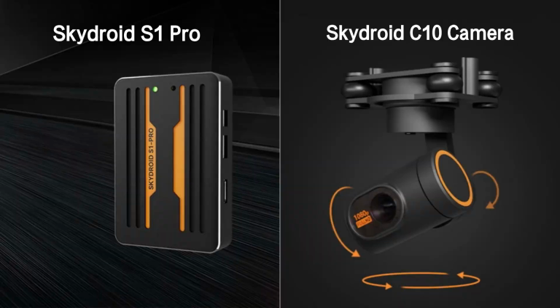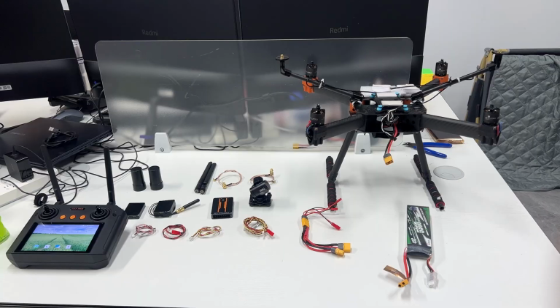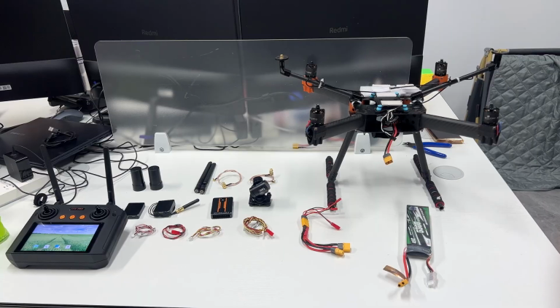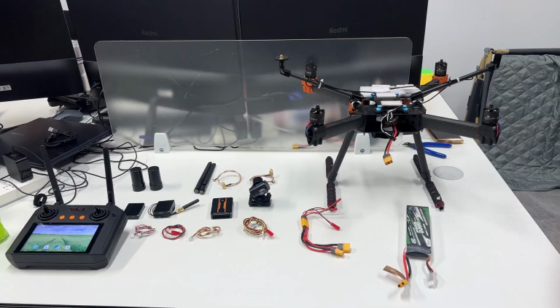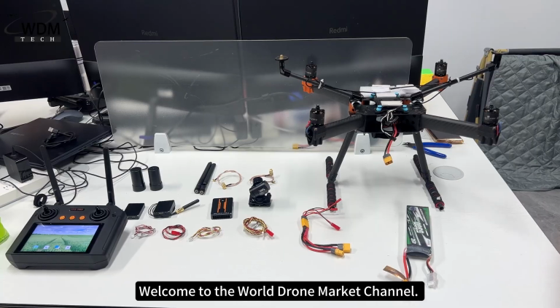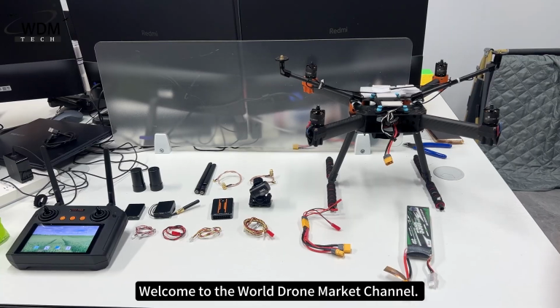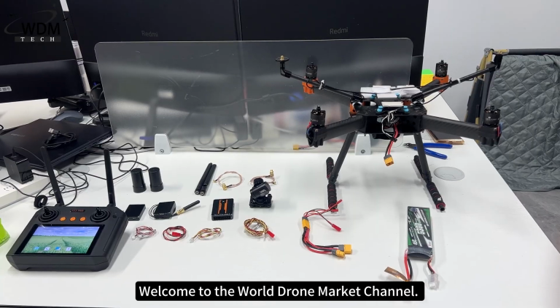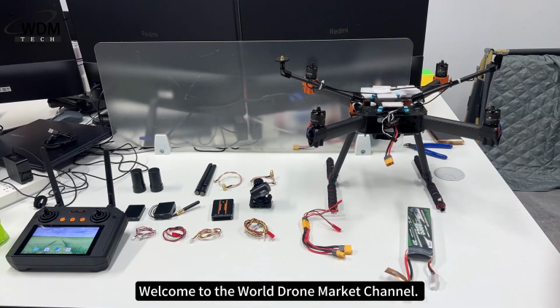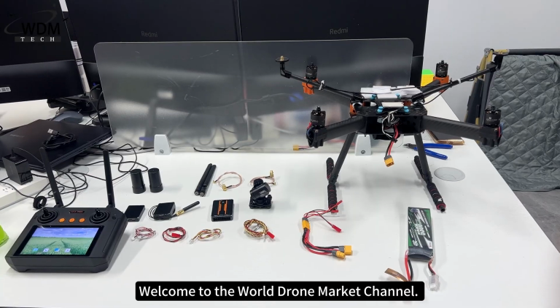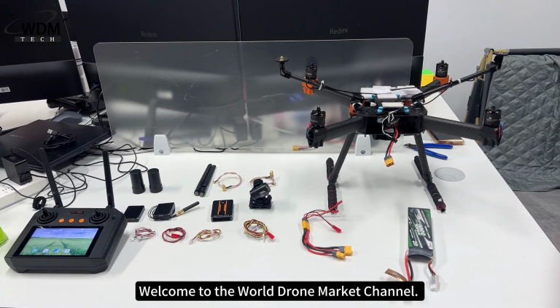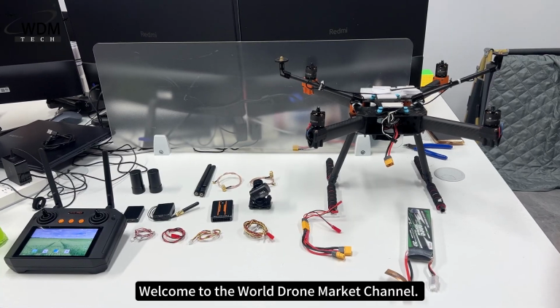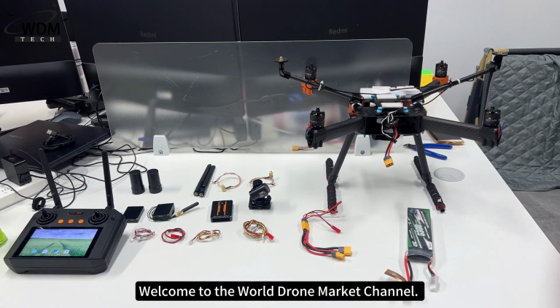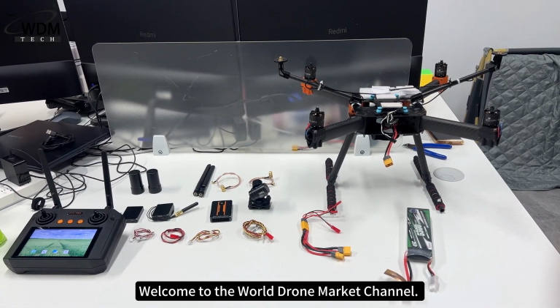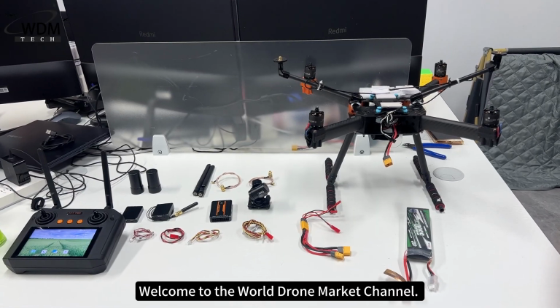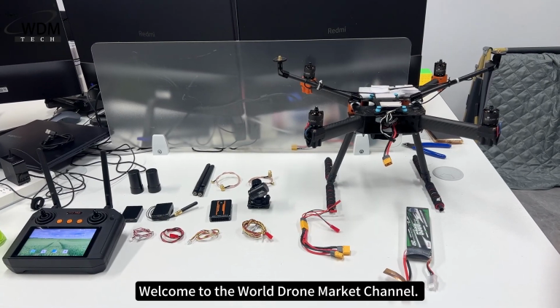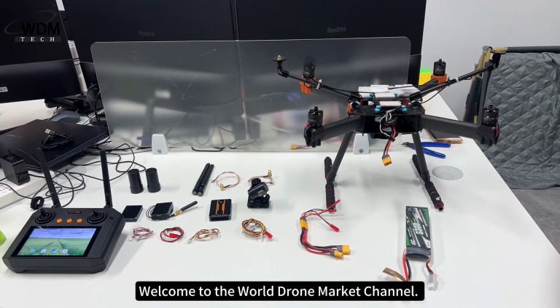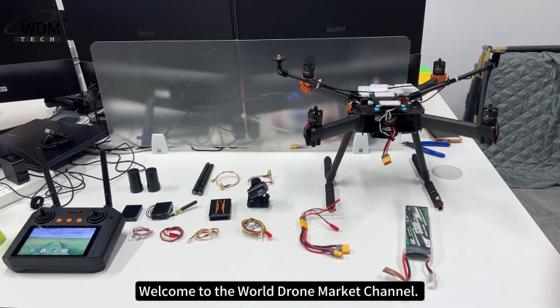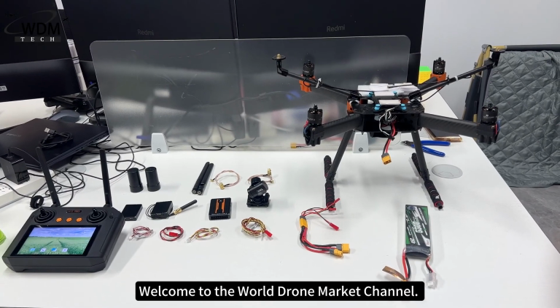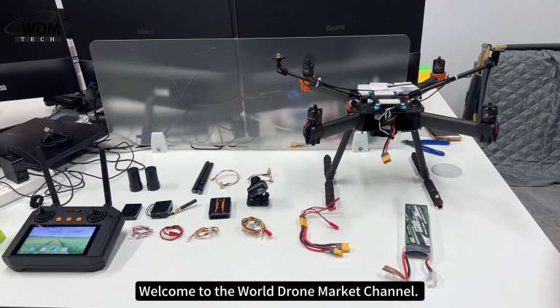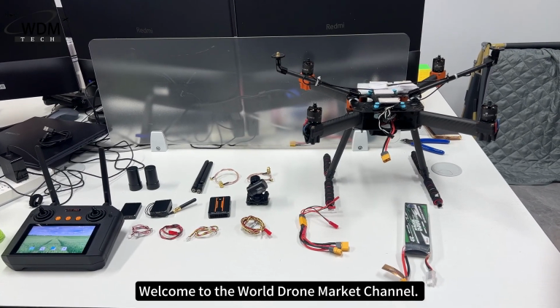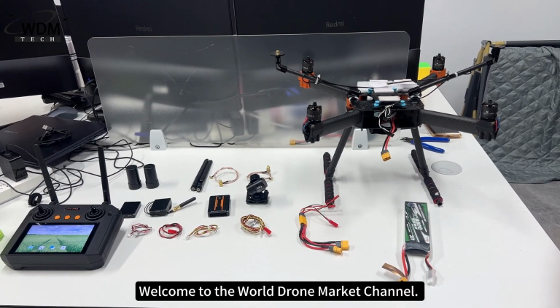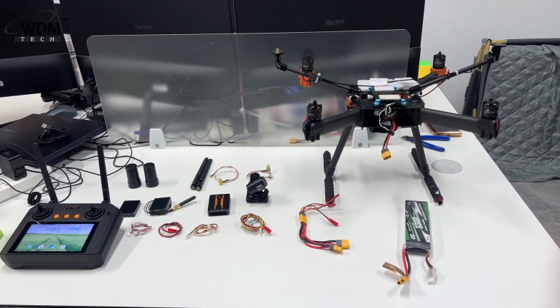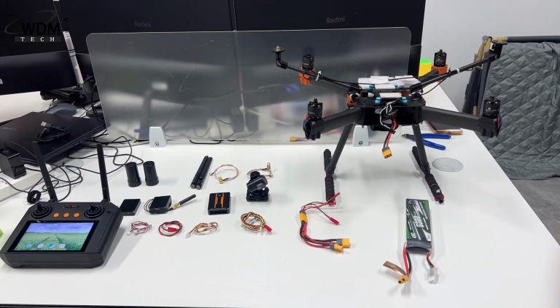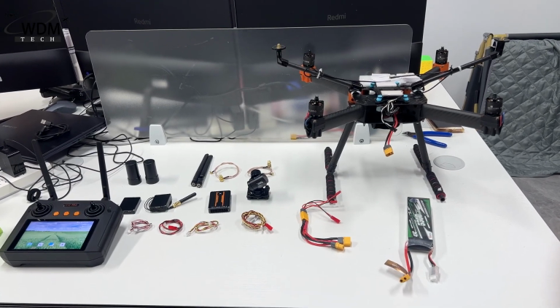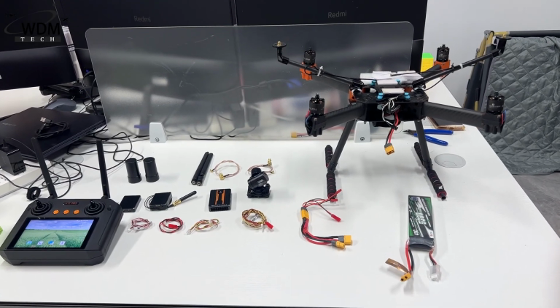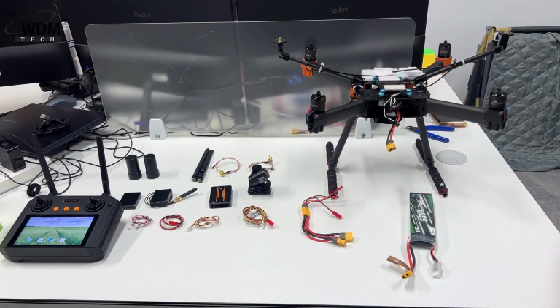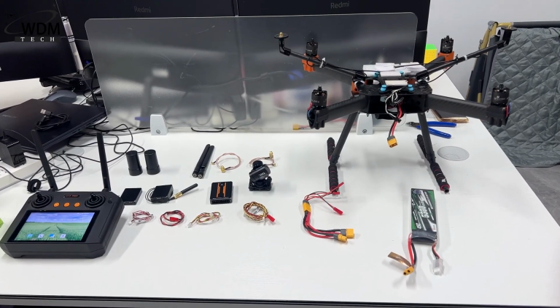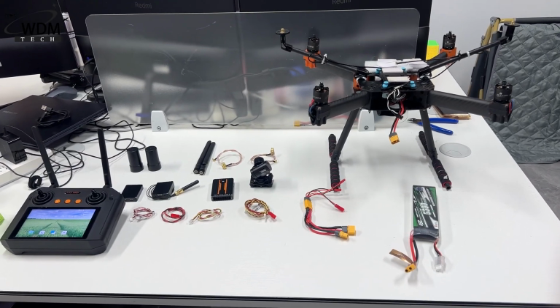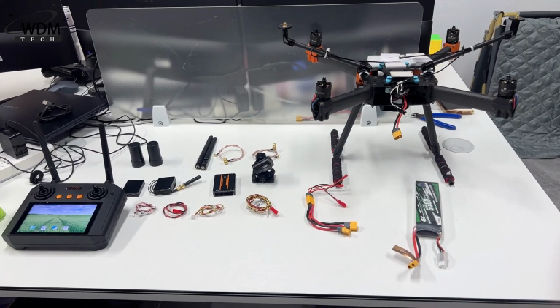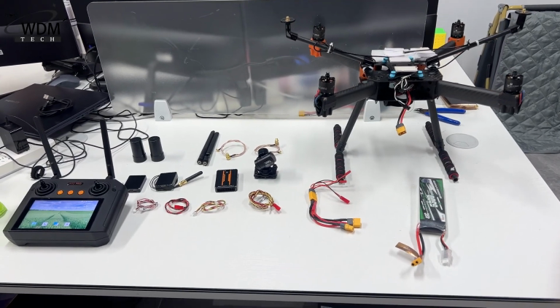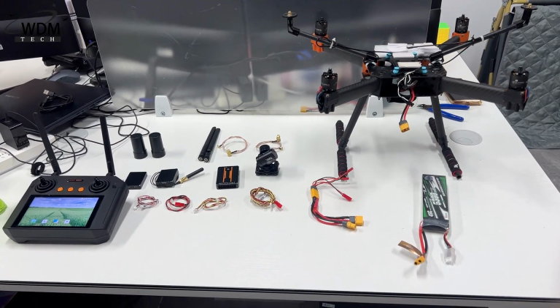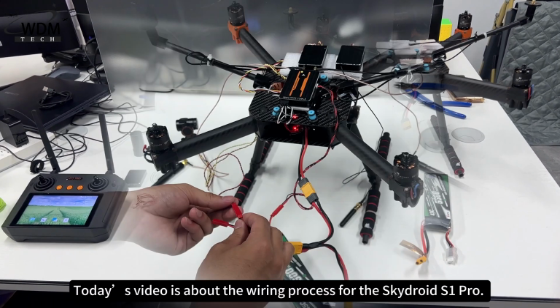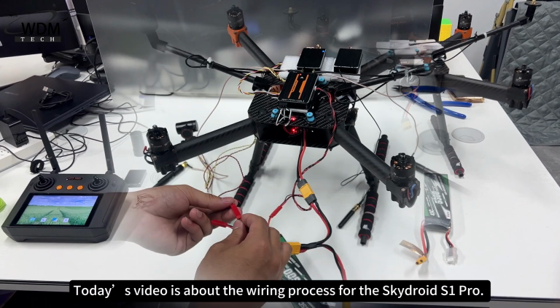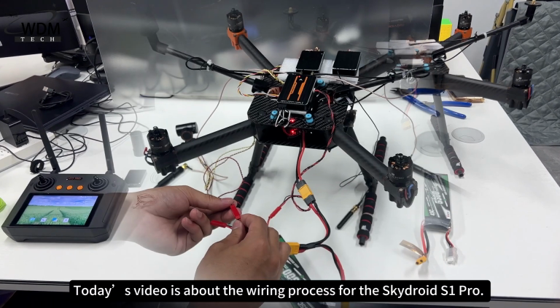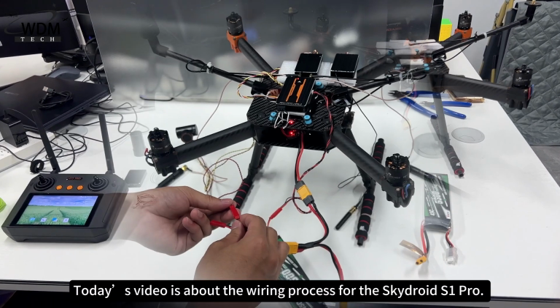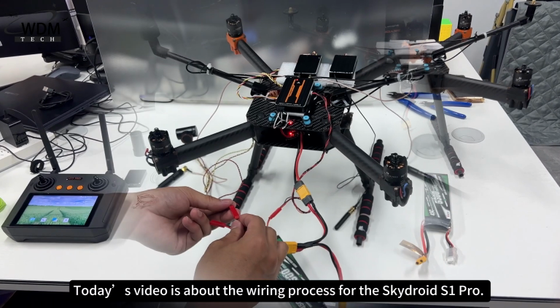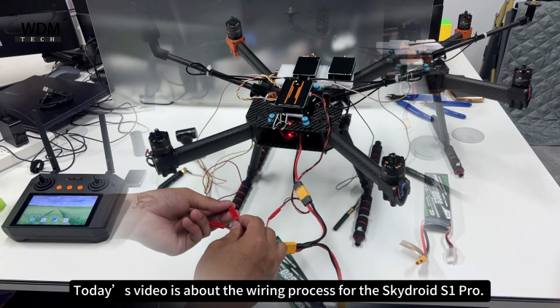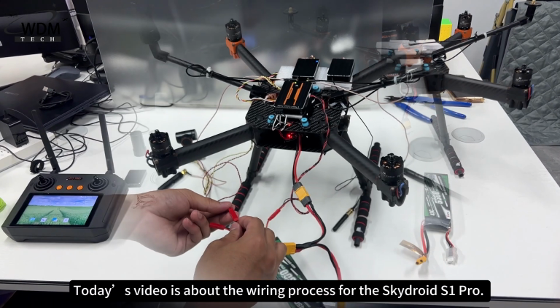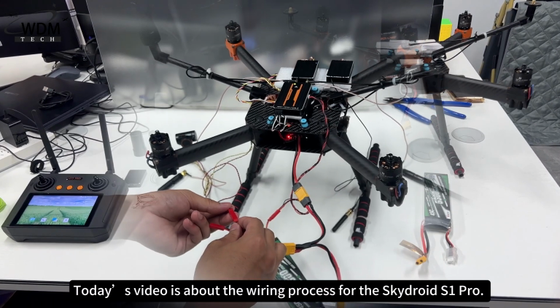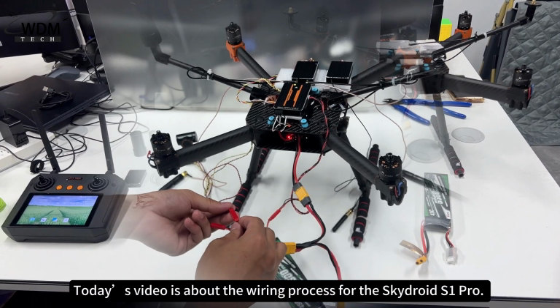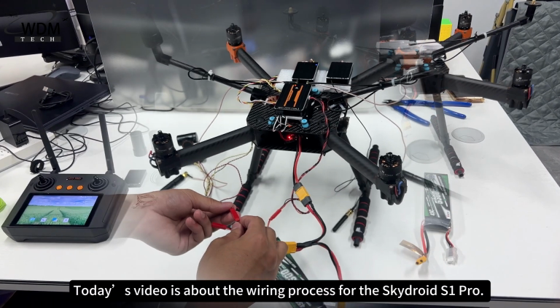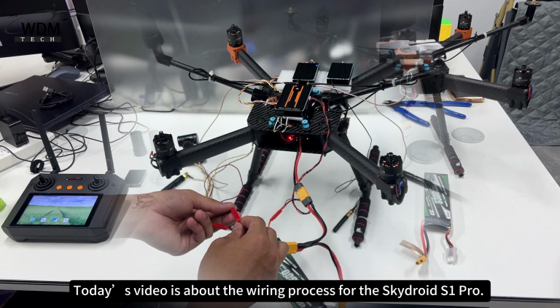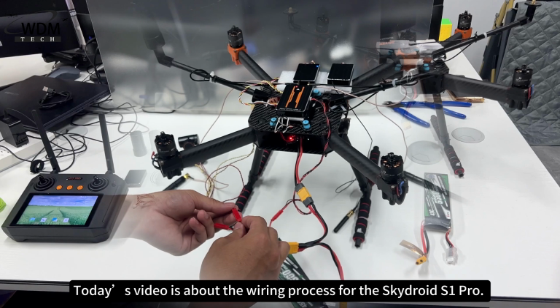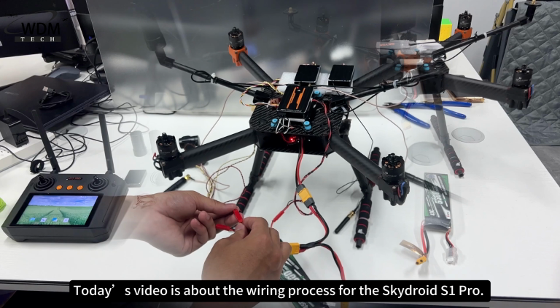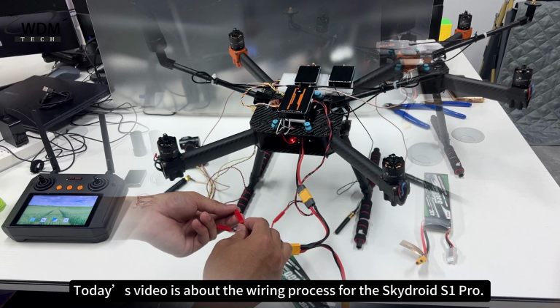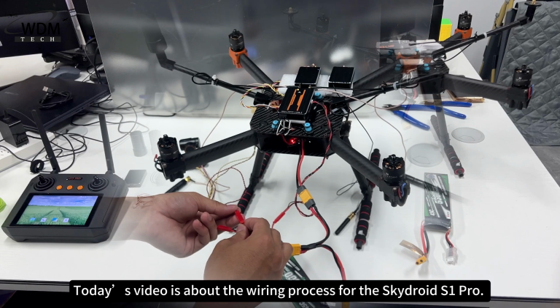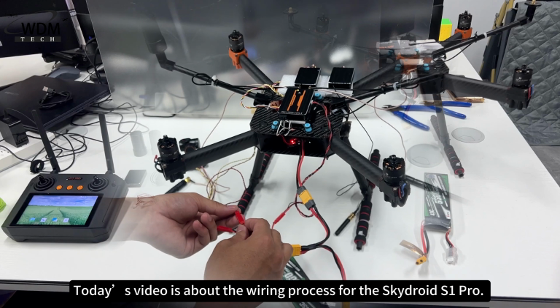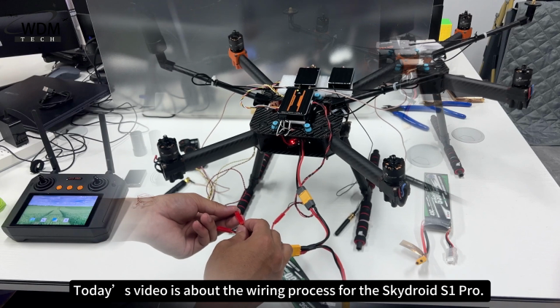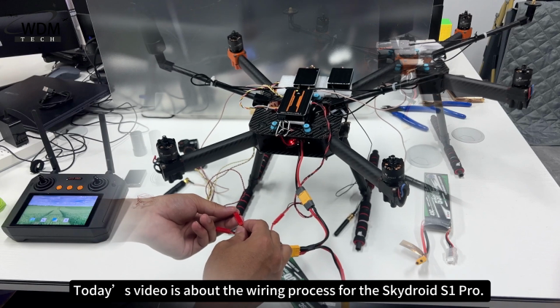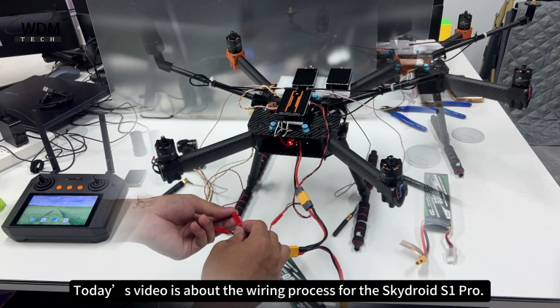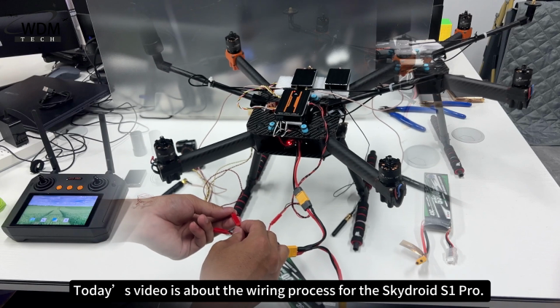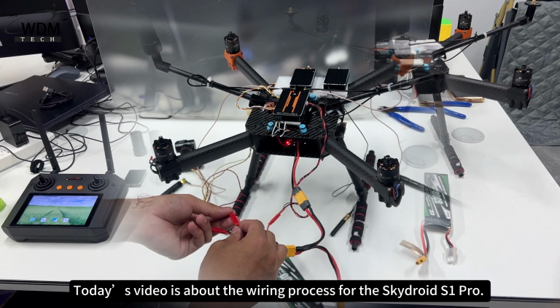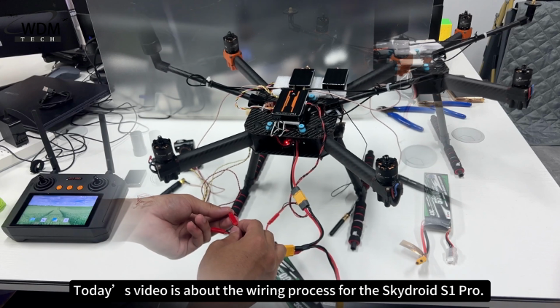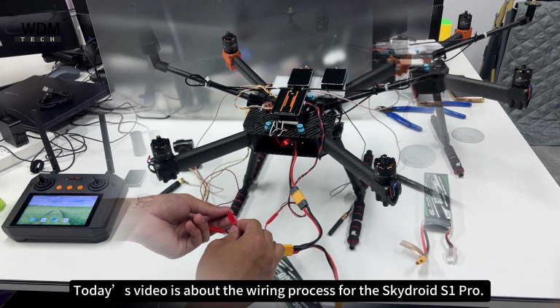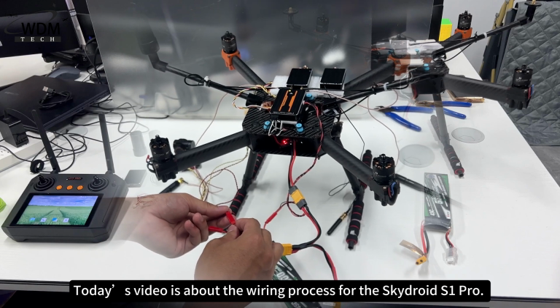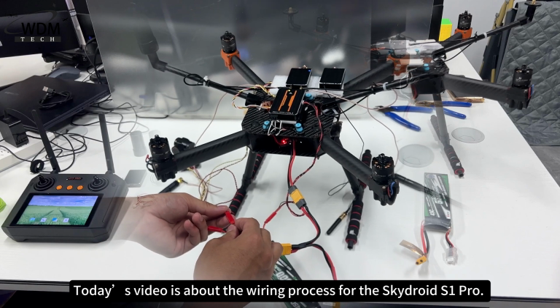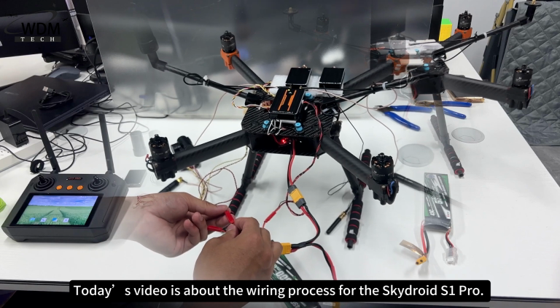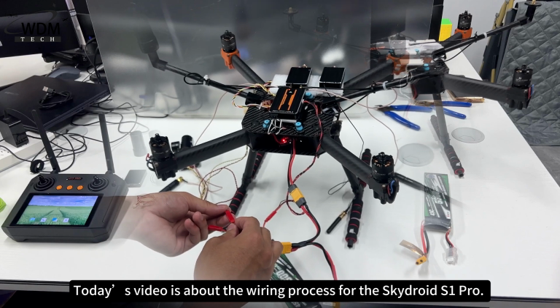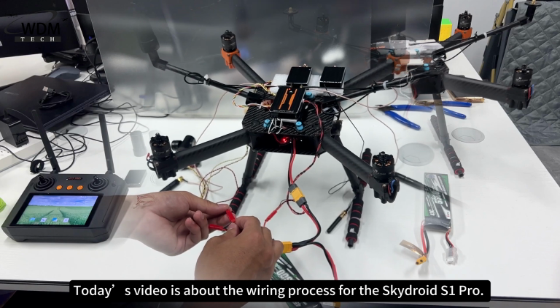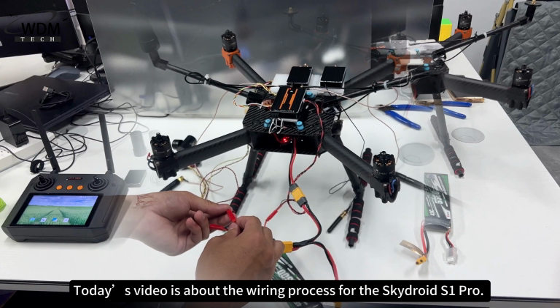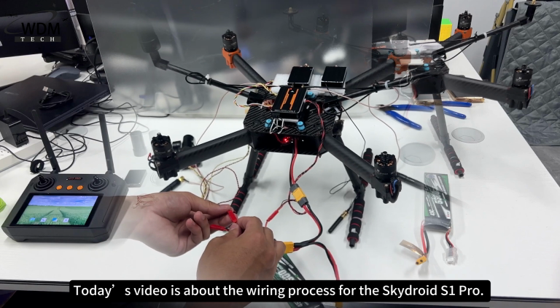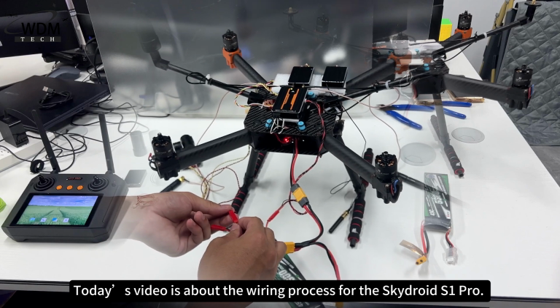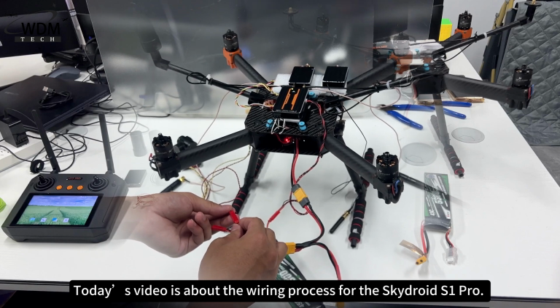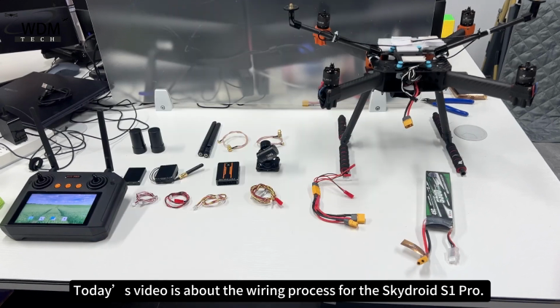Welcome to the World Drone Market Channel. Today's video is about the wiring process for the SkyDroid S1 Pro.